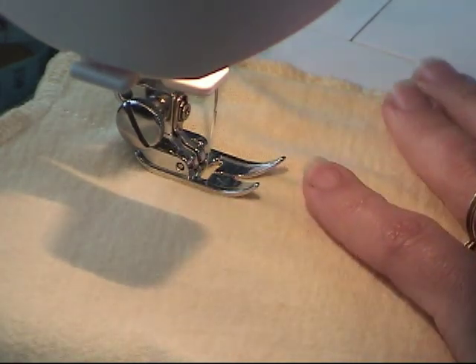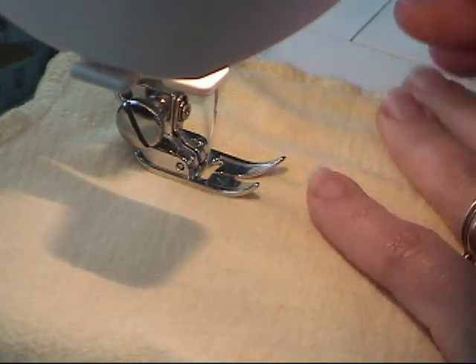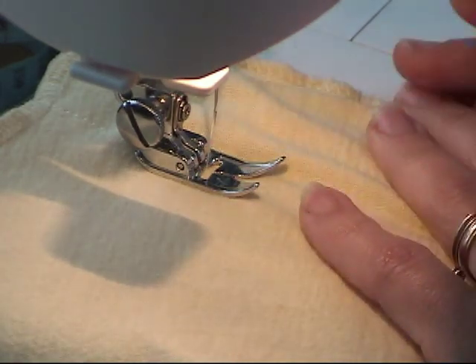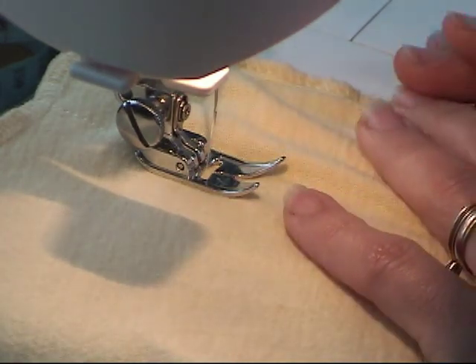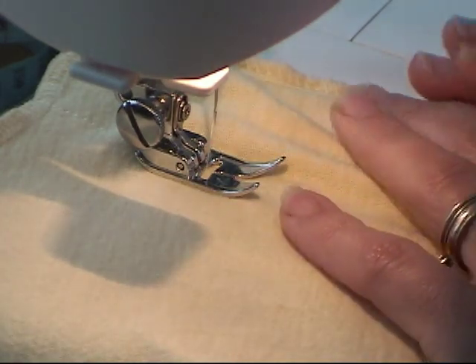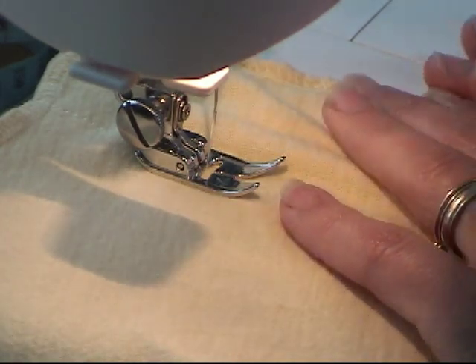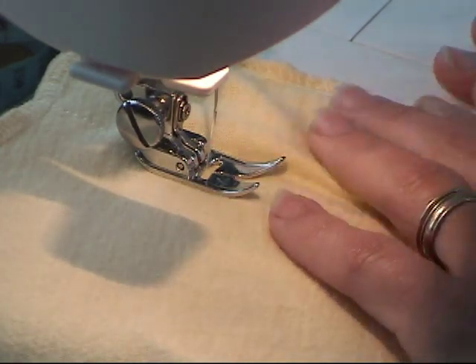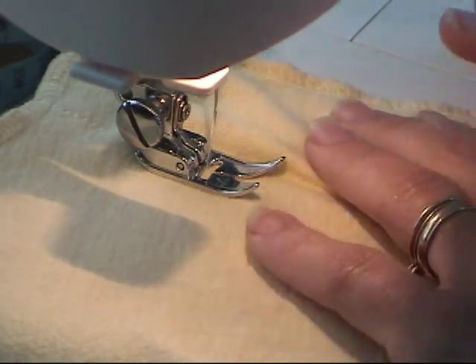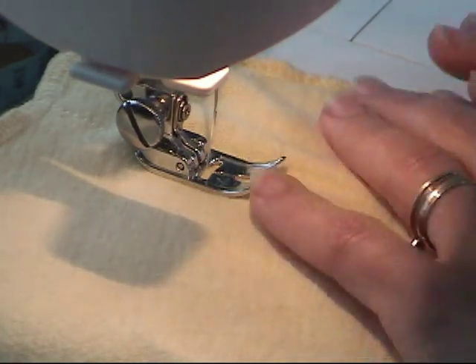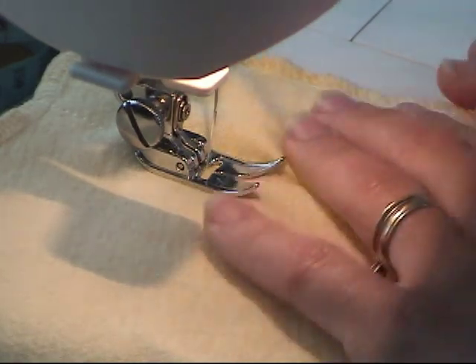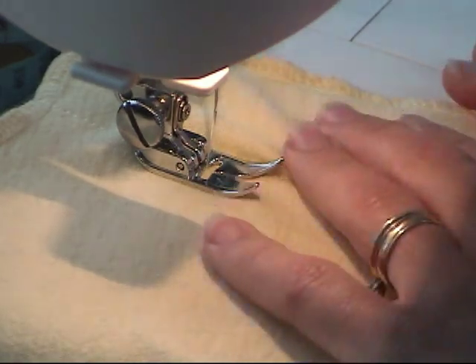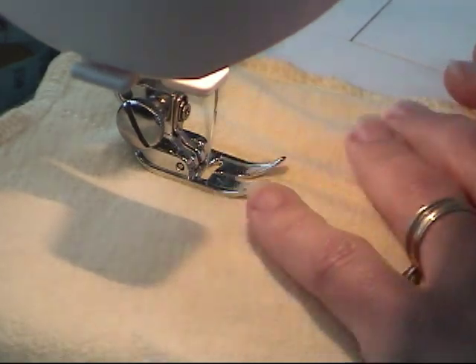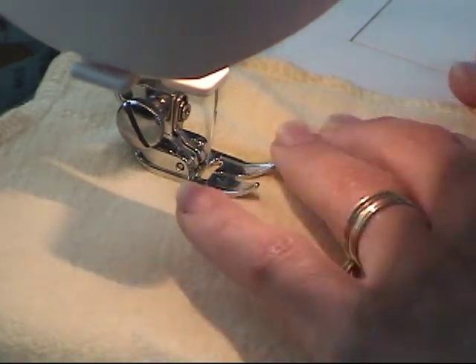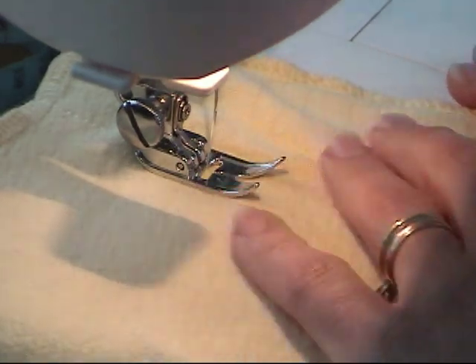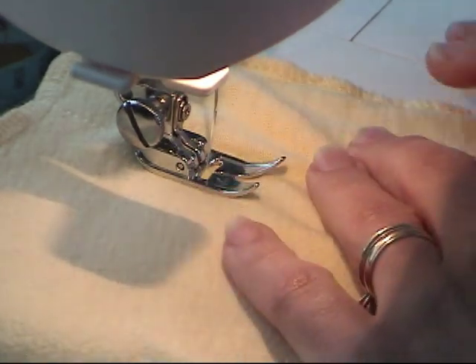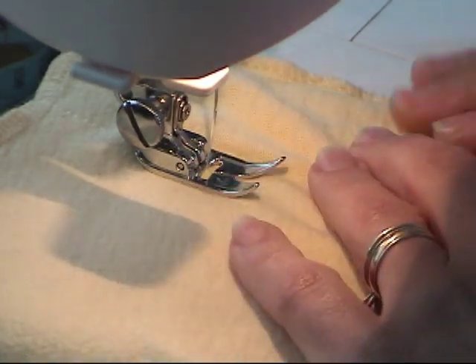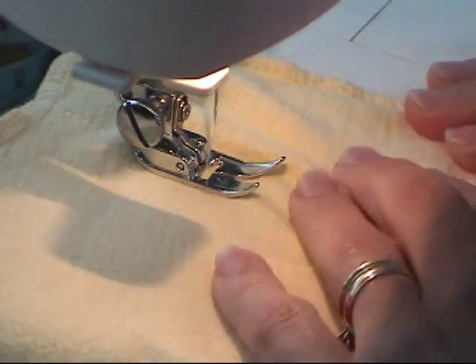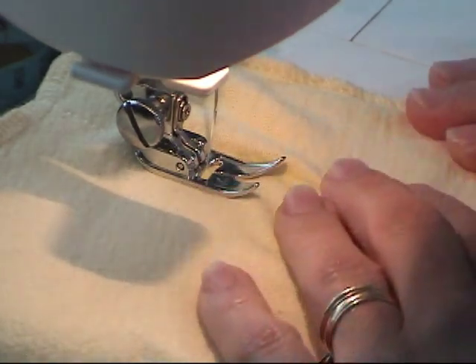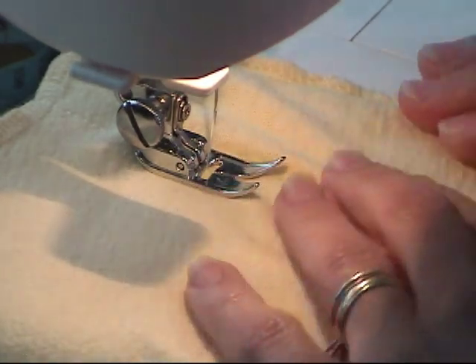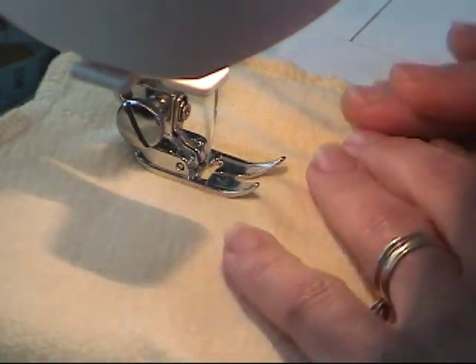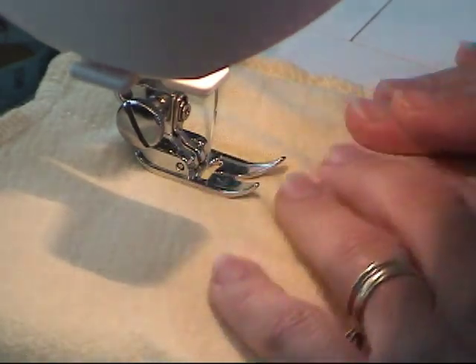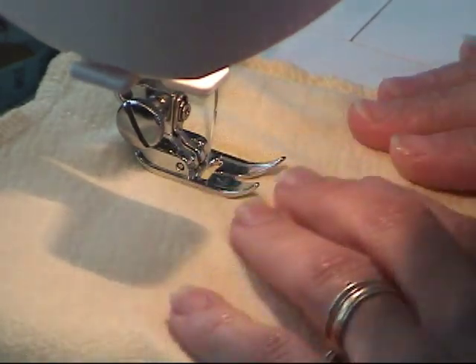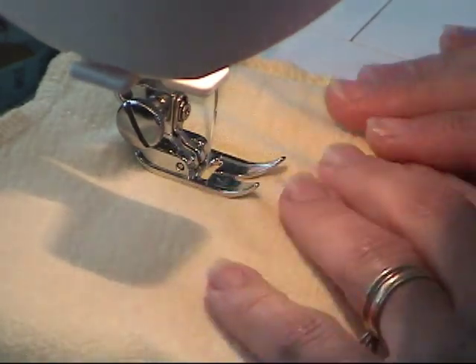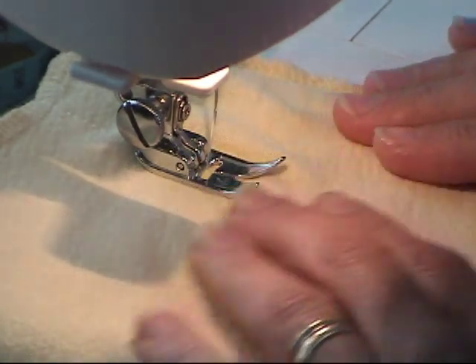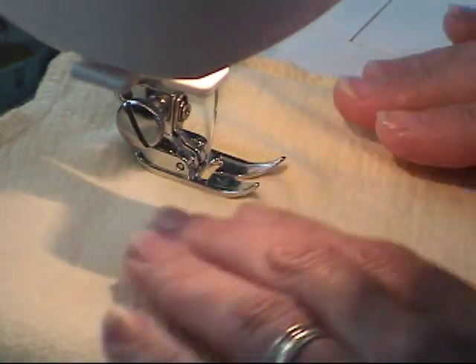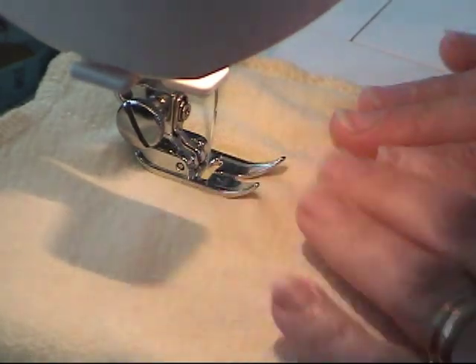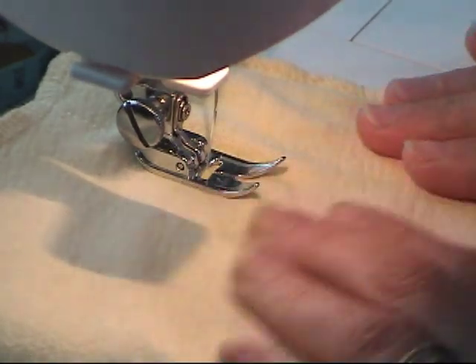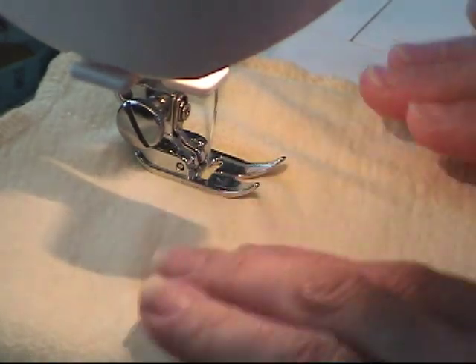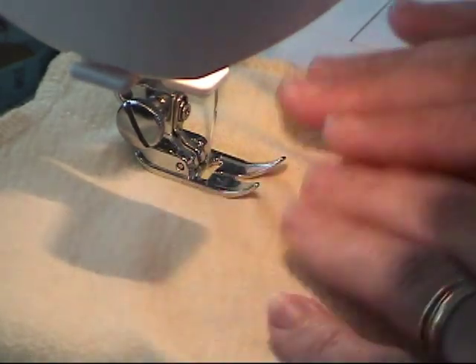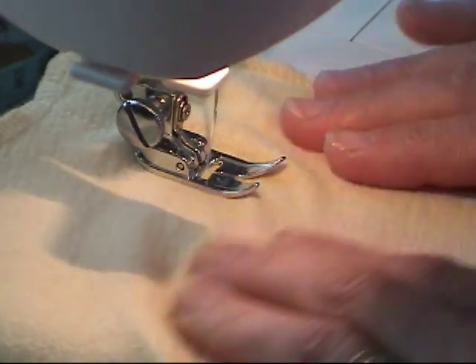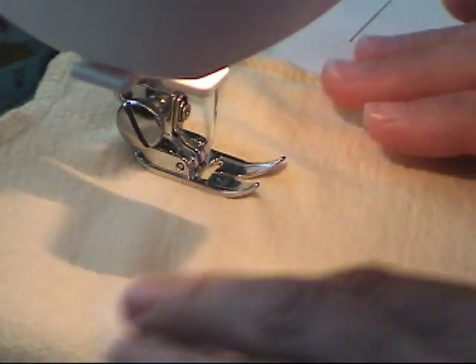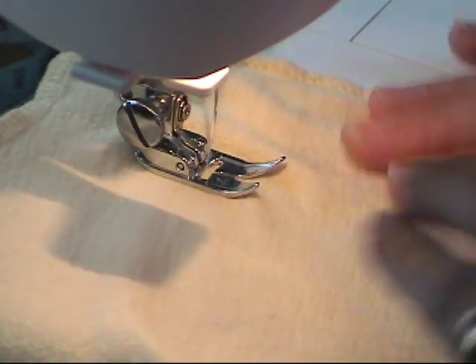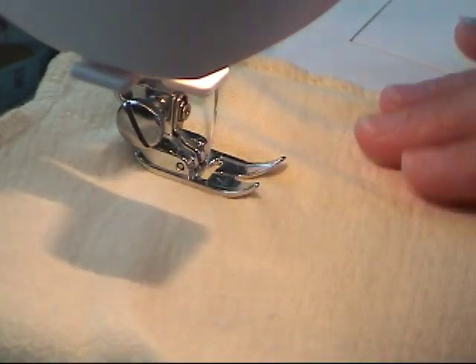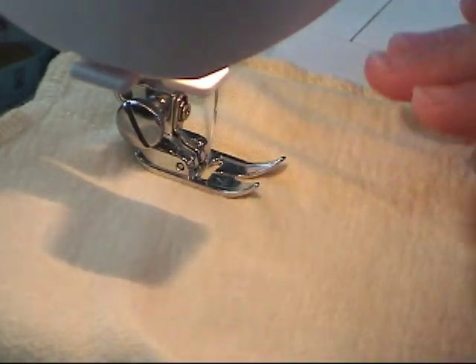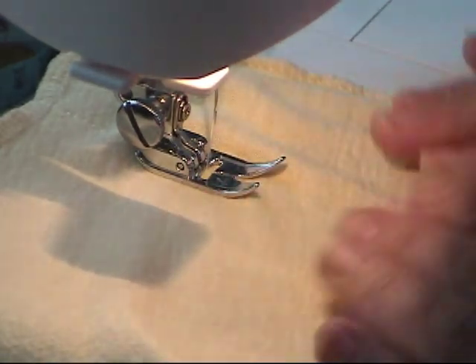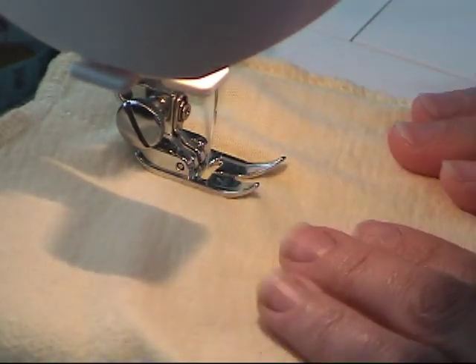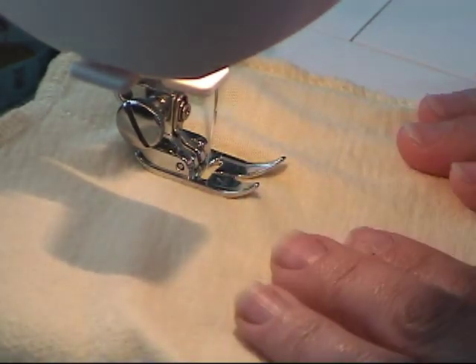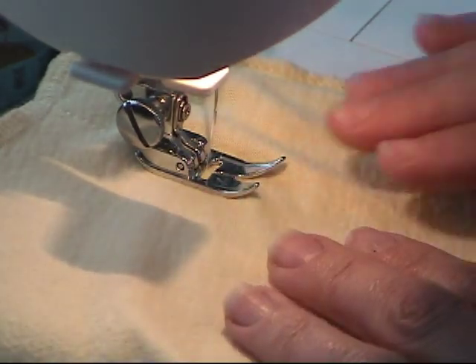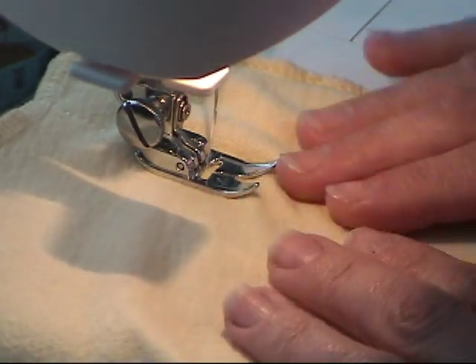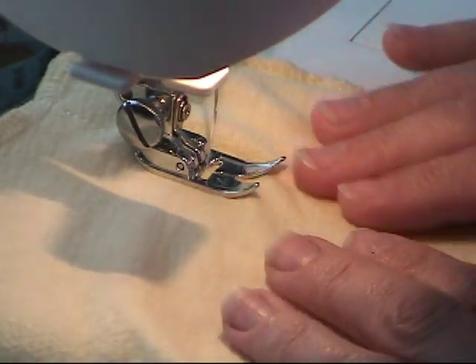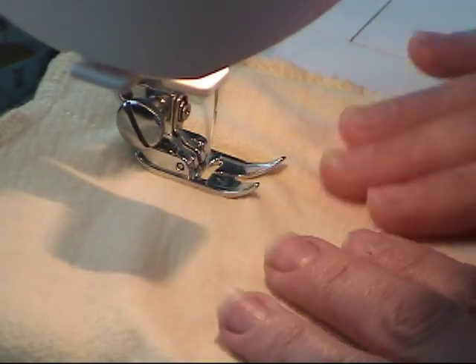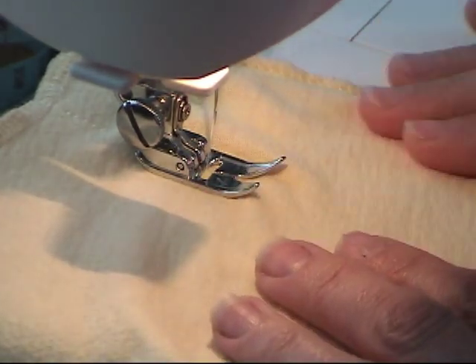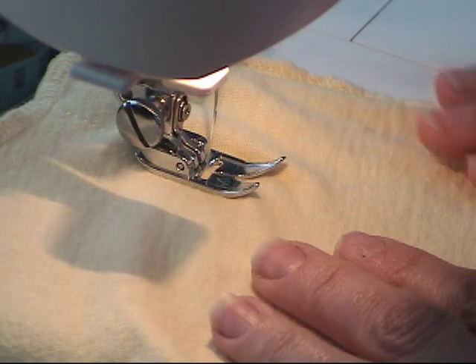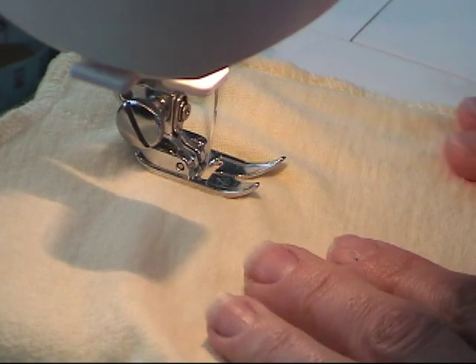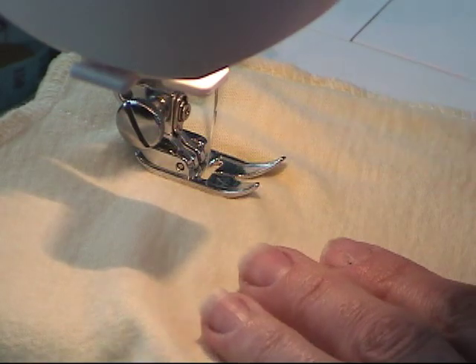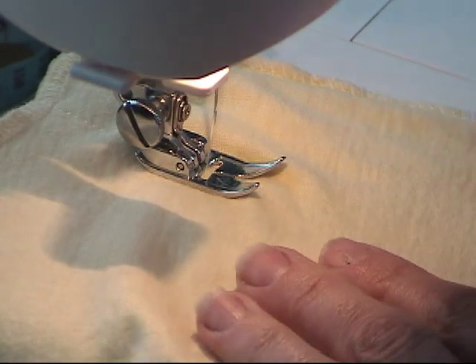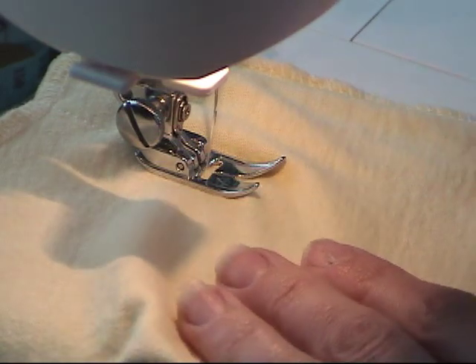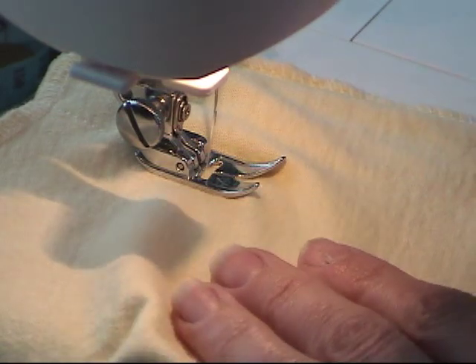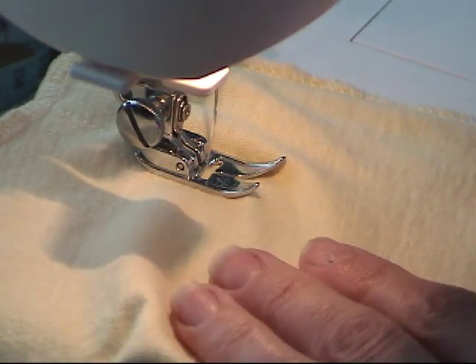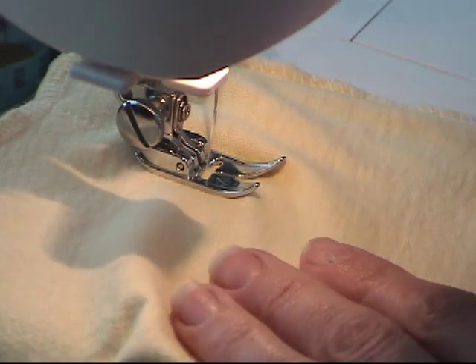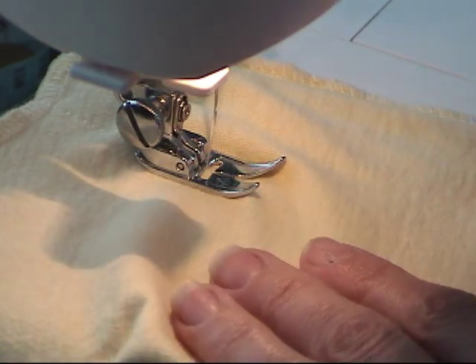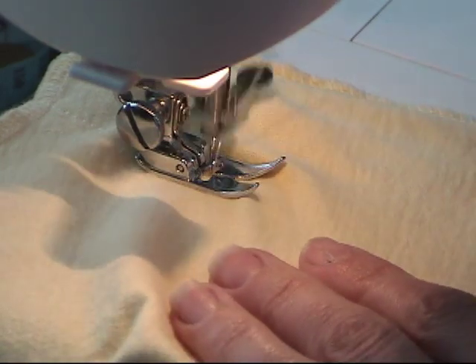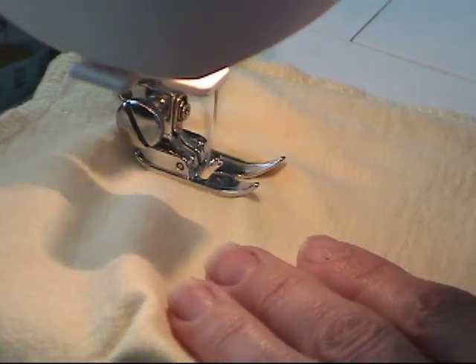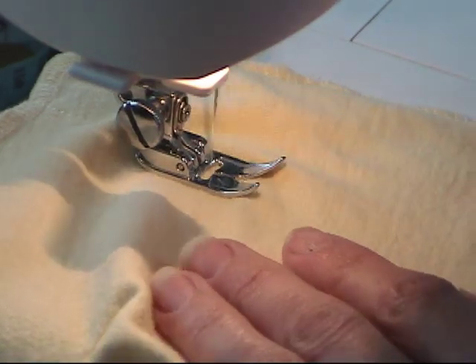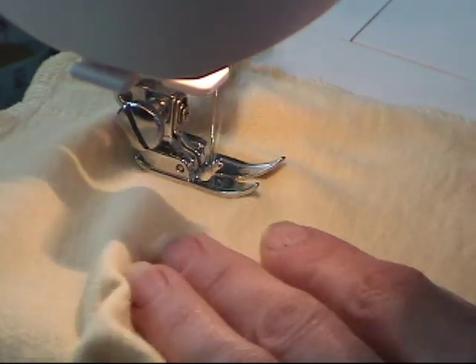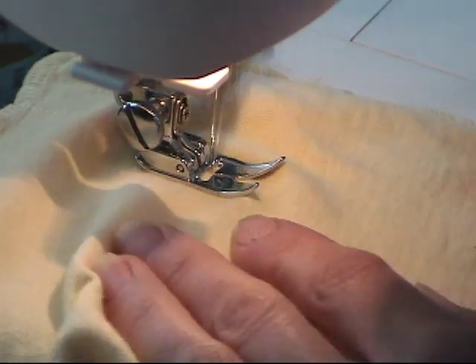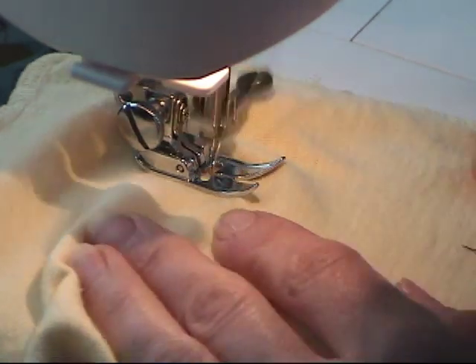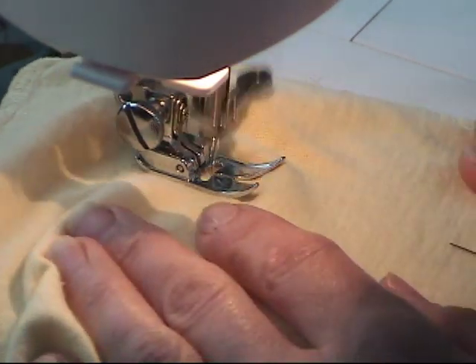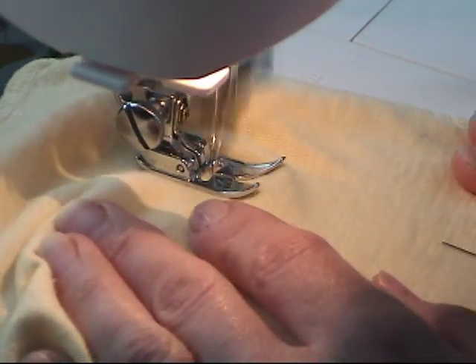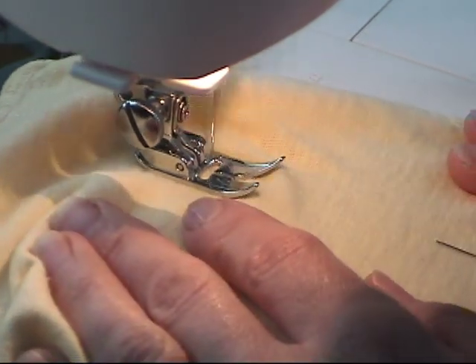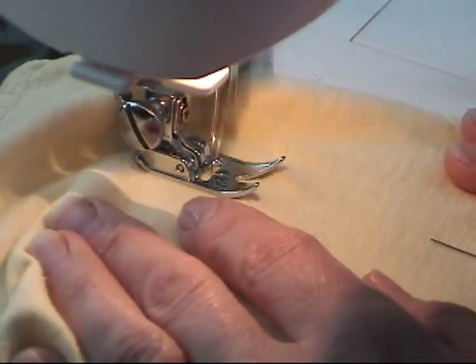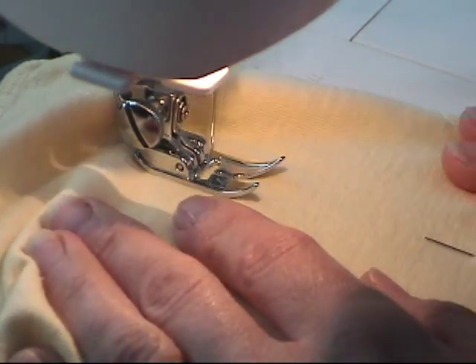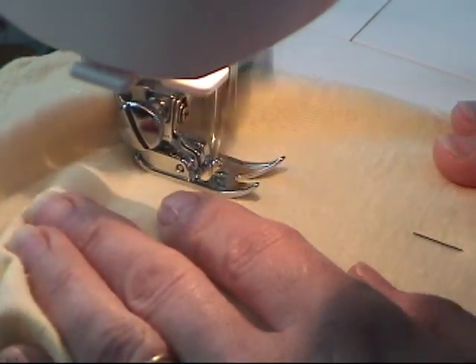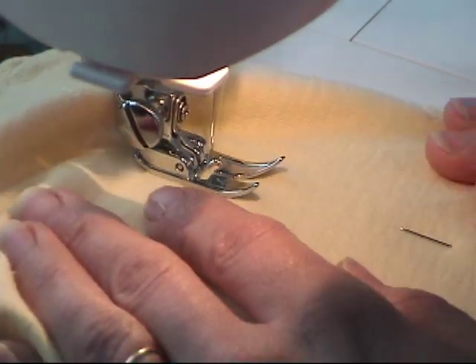Check your fabric and make sure you remove any little lumps. You don't want to get any lumps under your stitches.